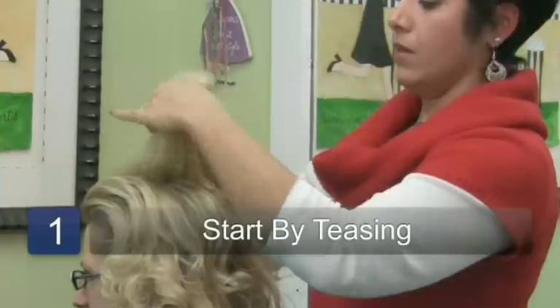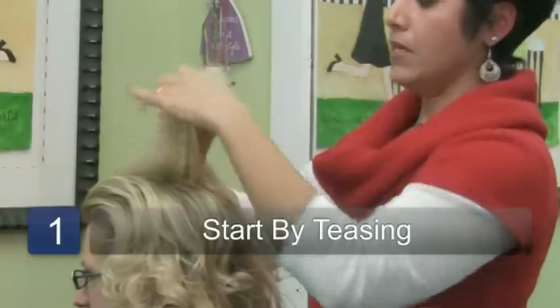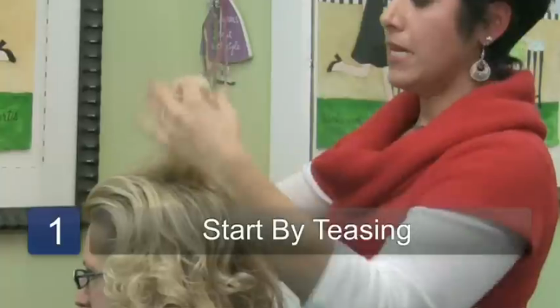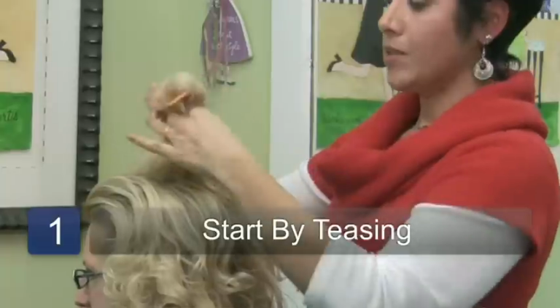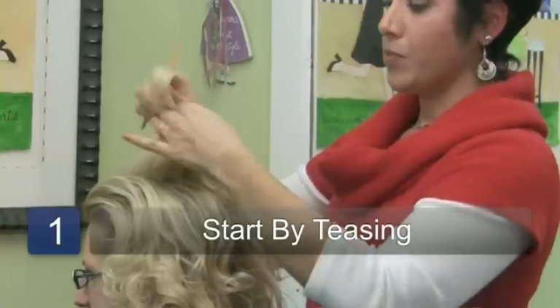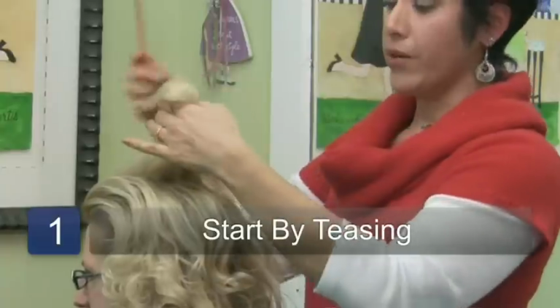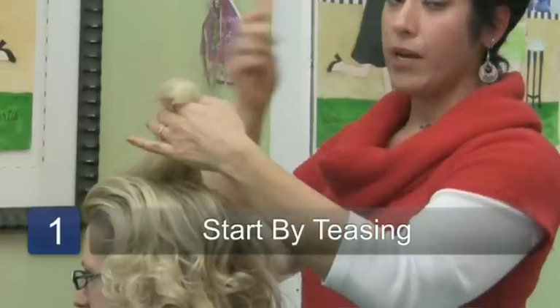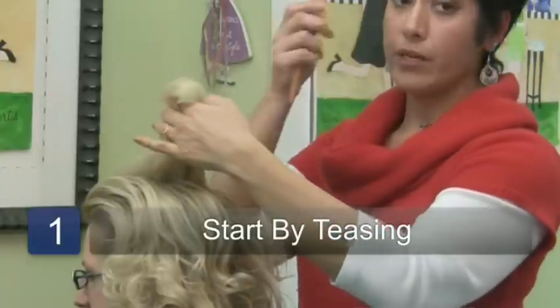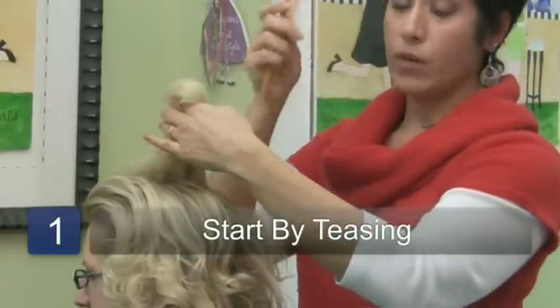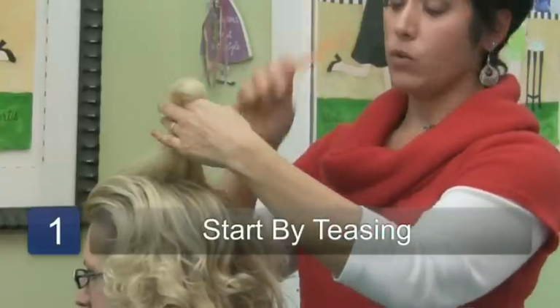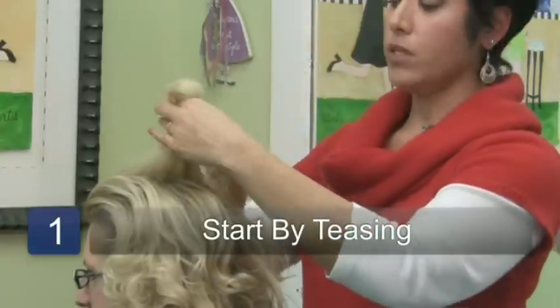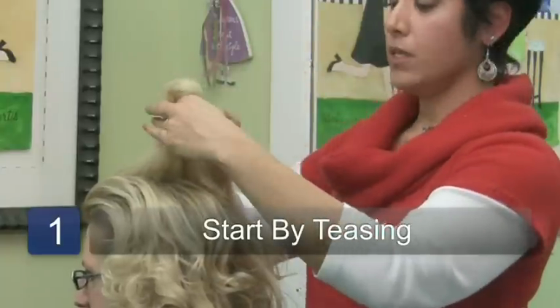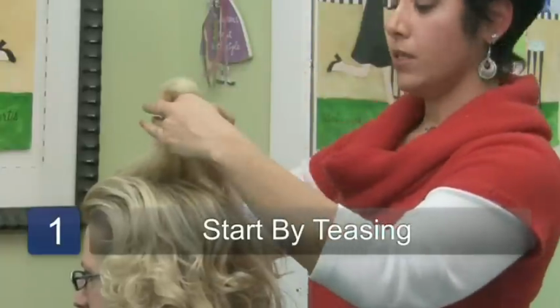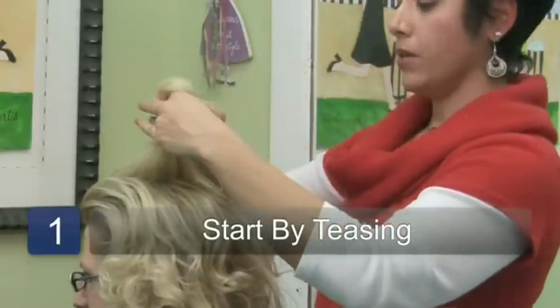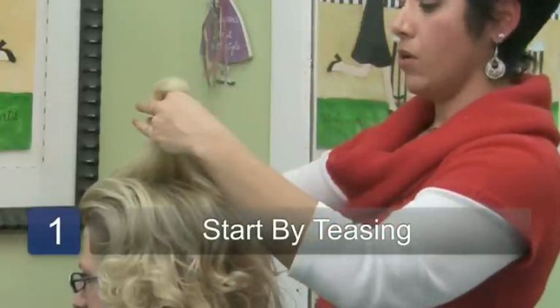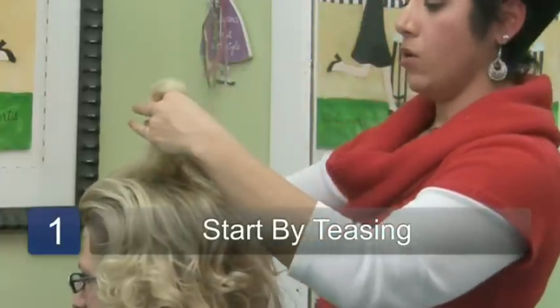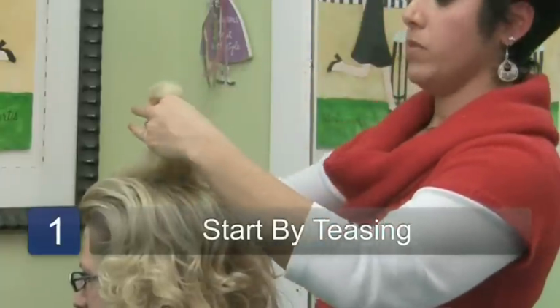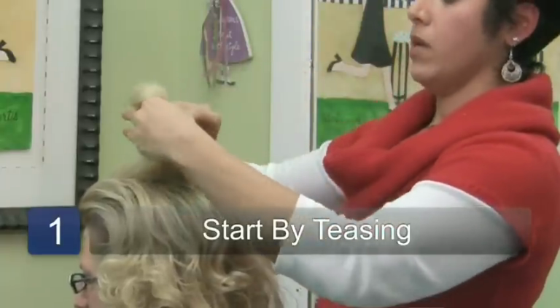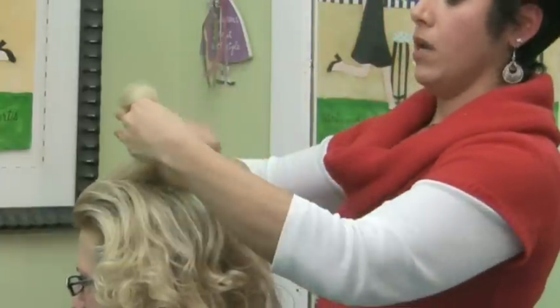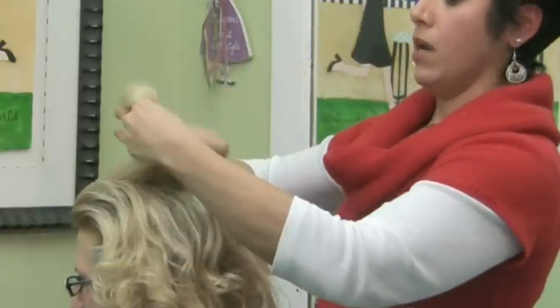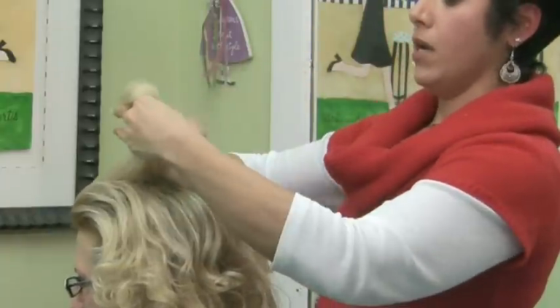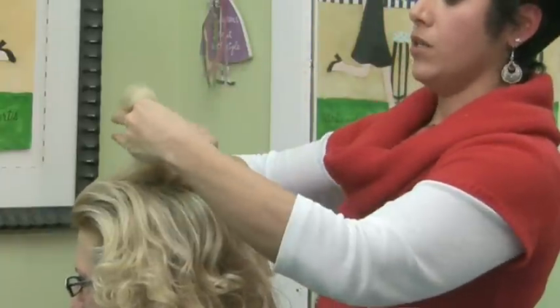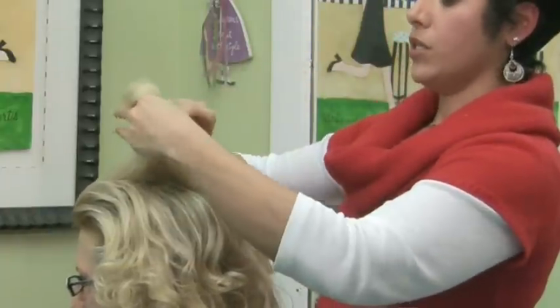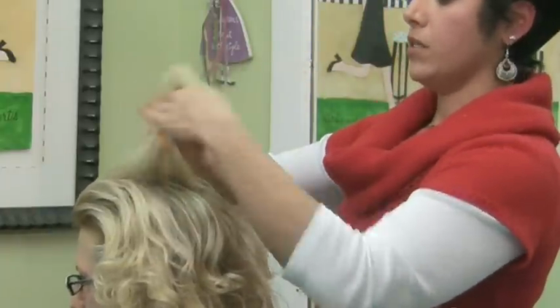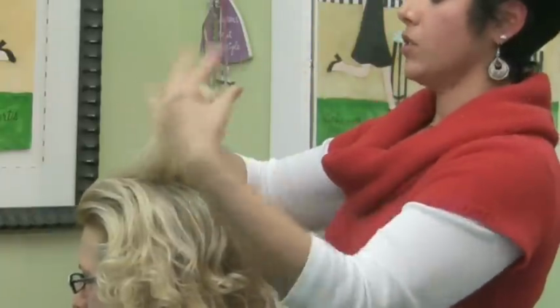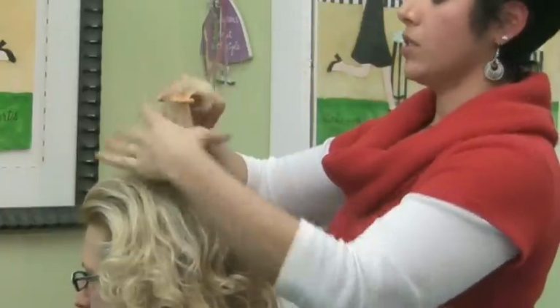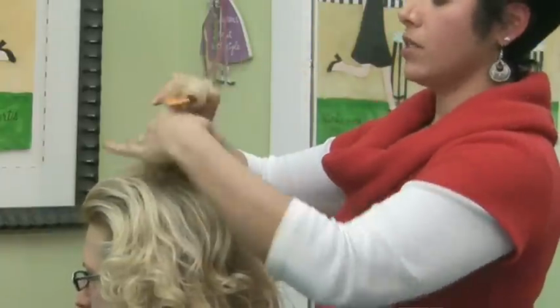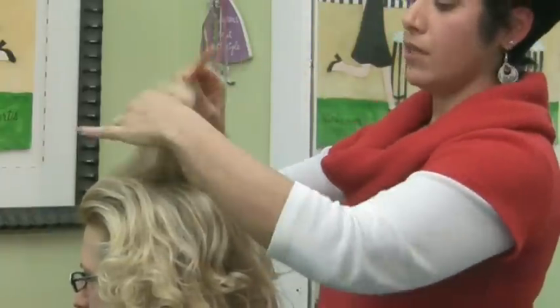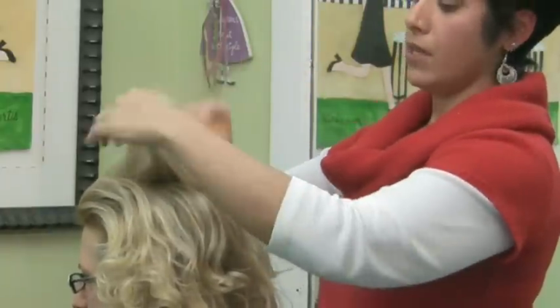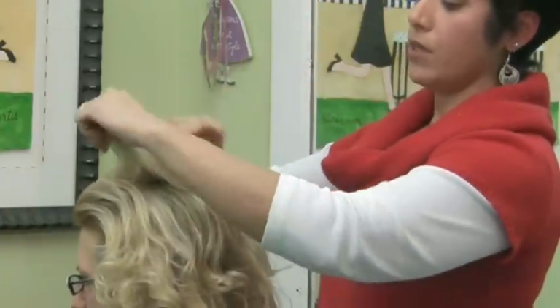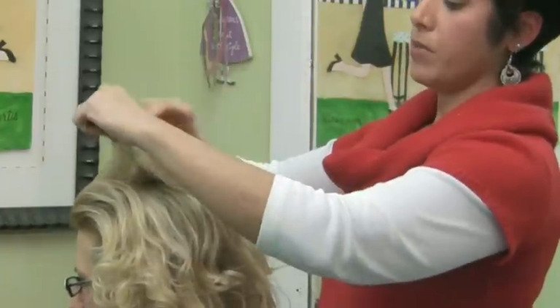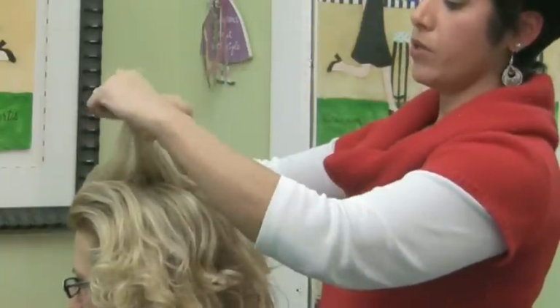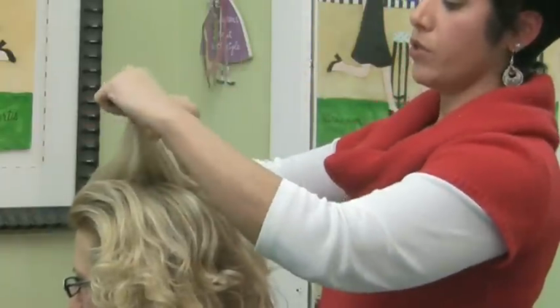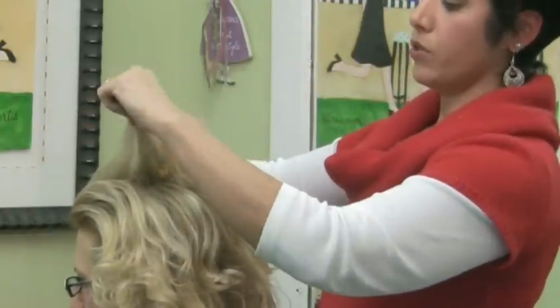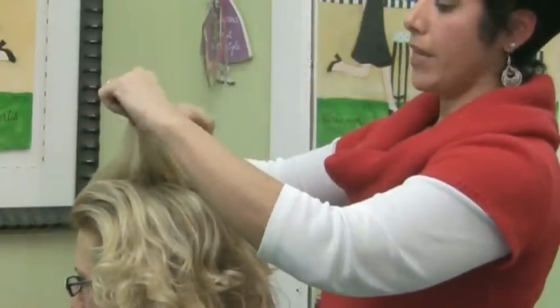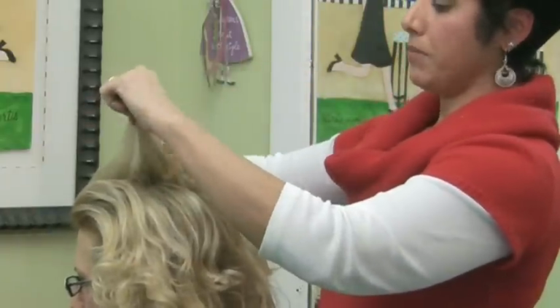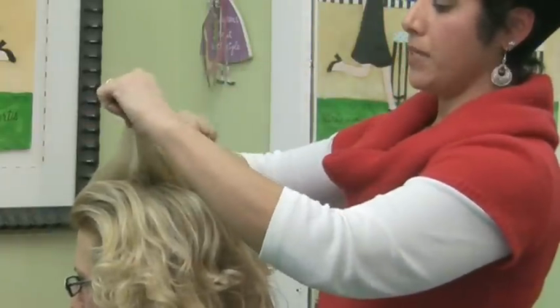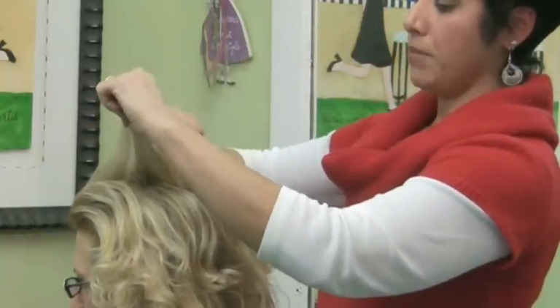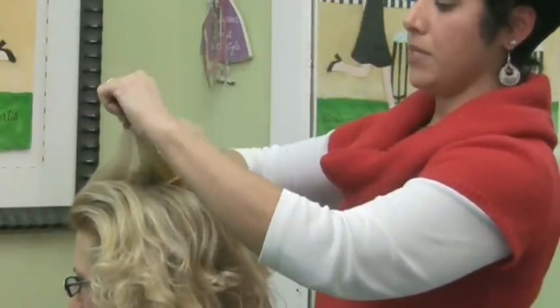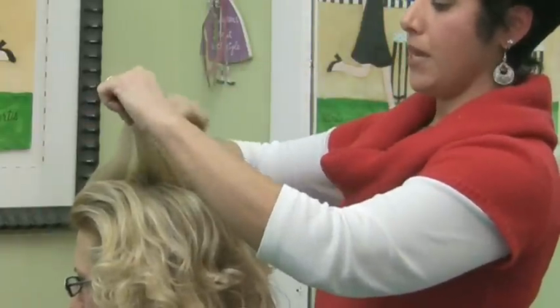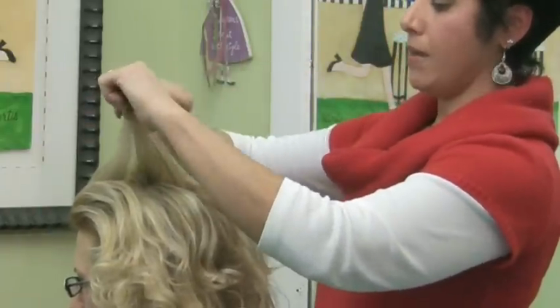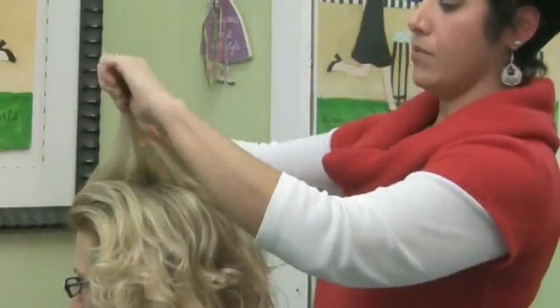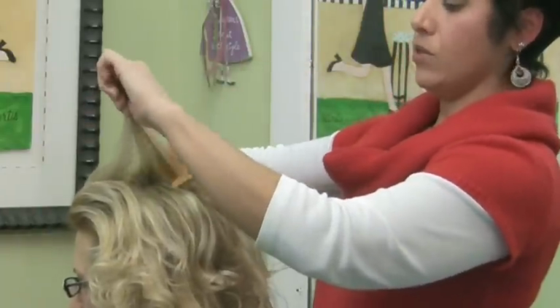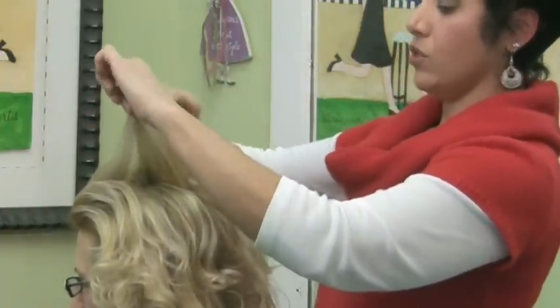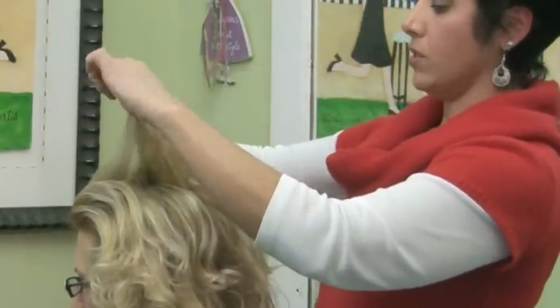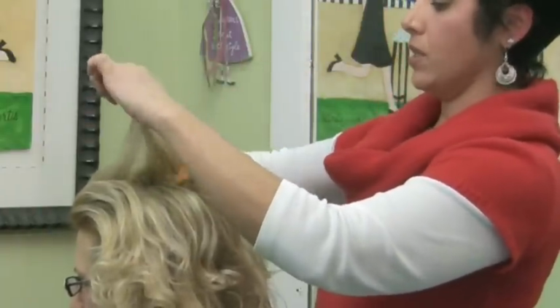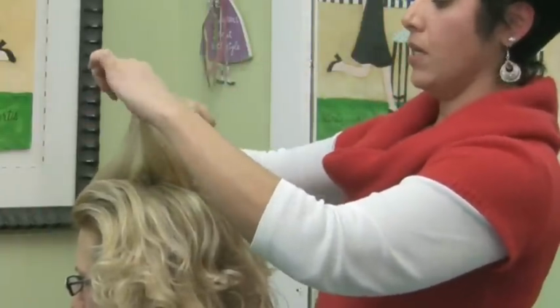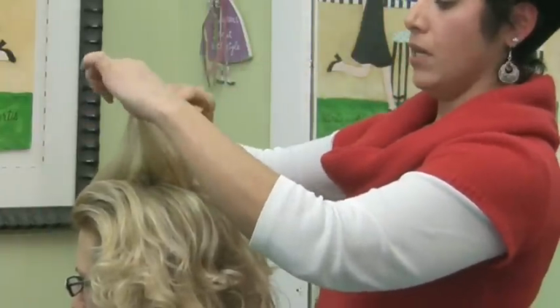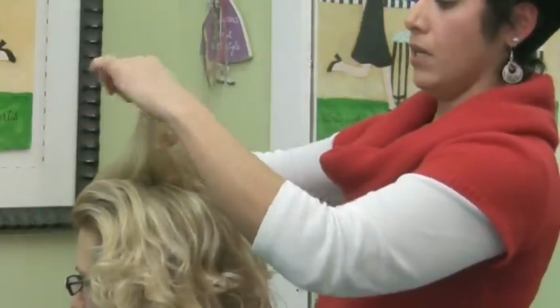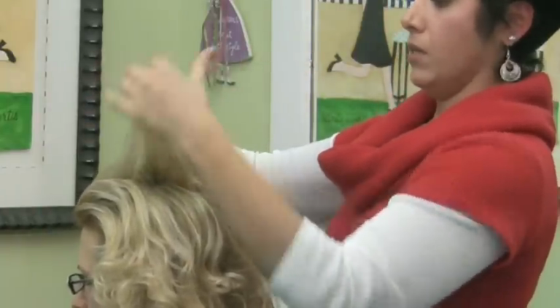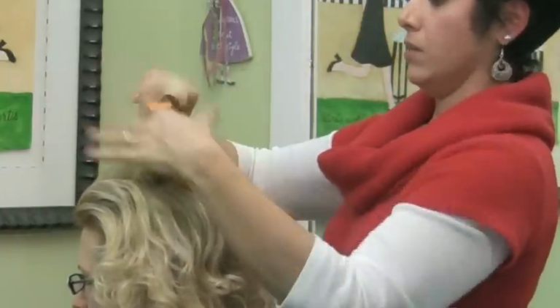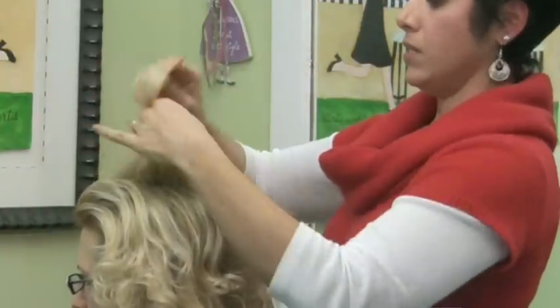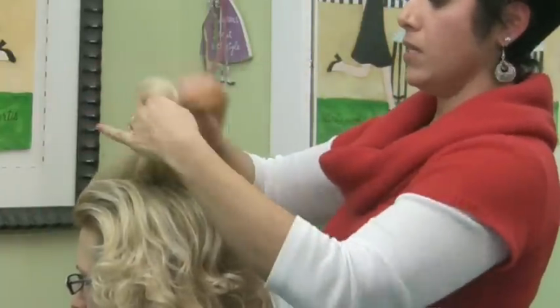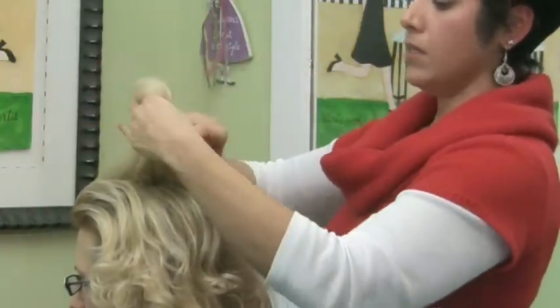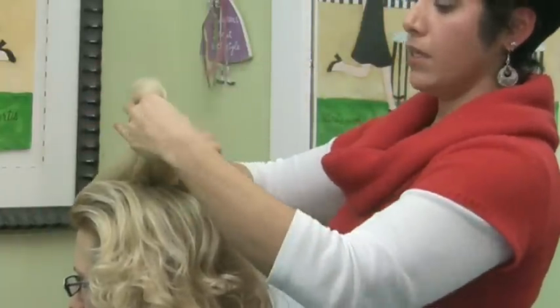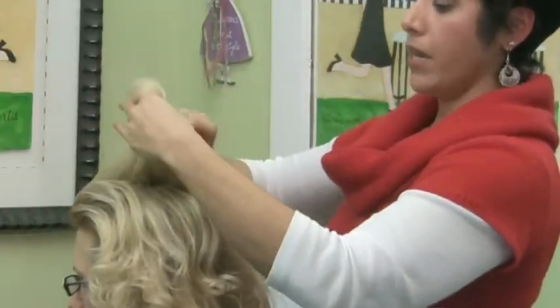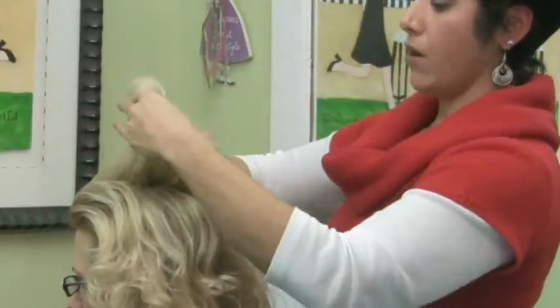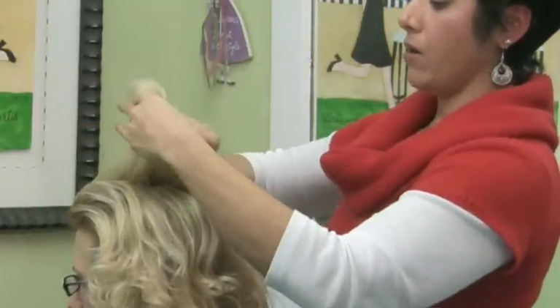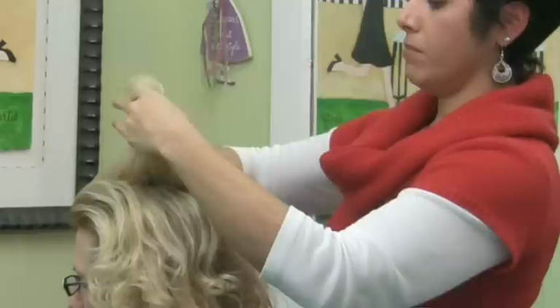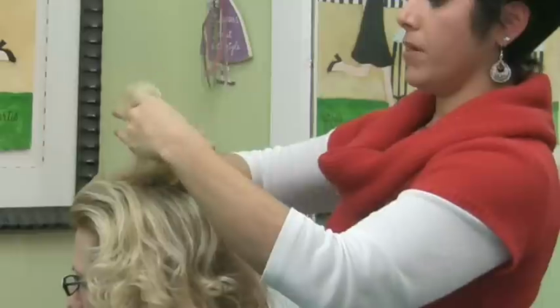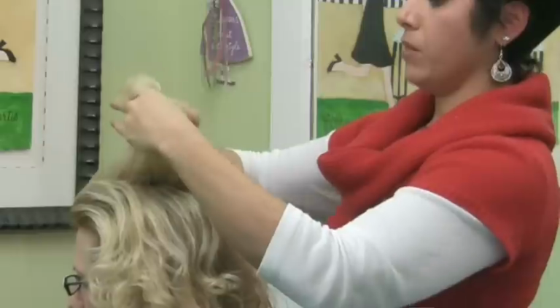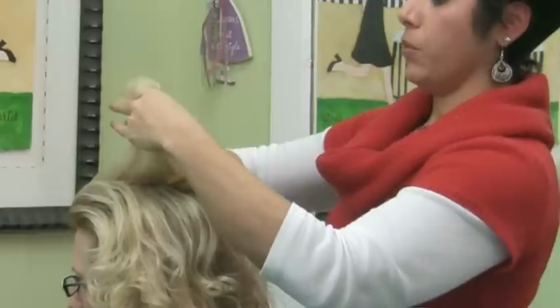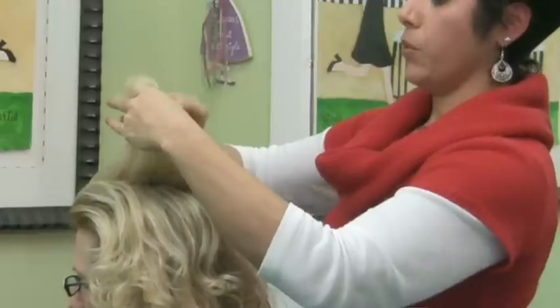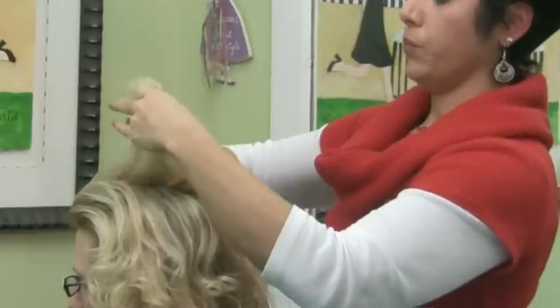Yes, bring out the old teasing comb, and just like that commercial — tap, tap, tap. You just tease the hair up by the root.